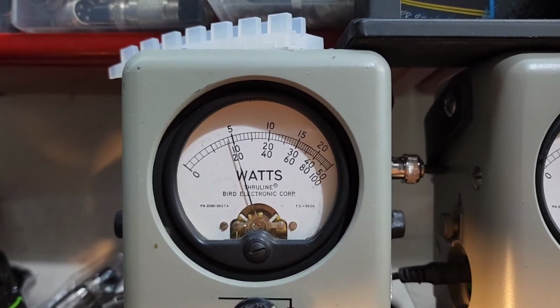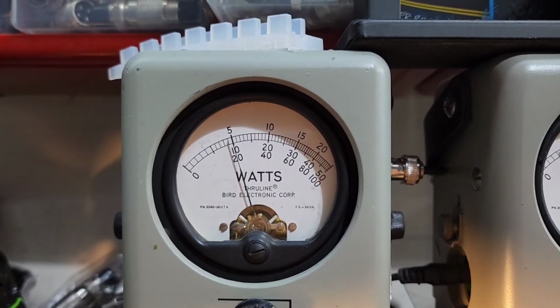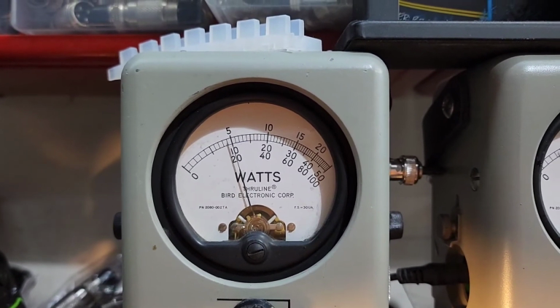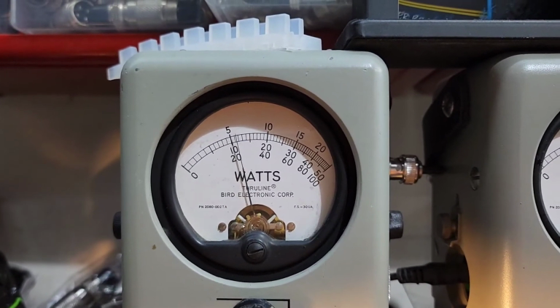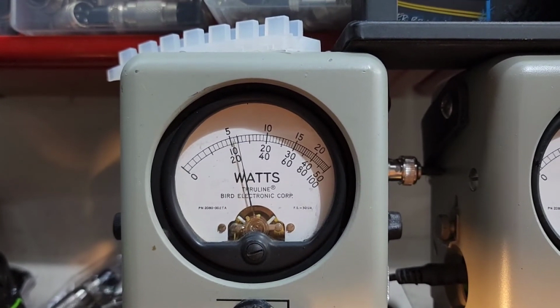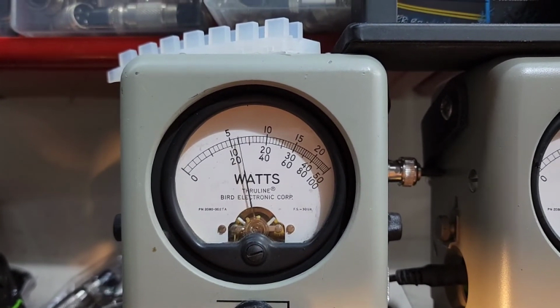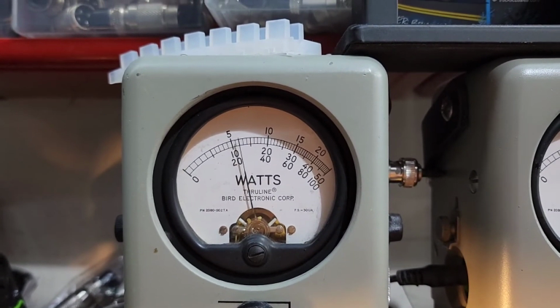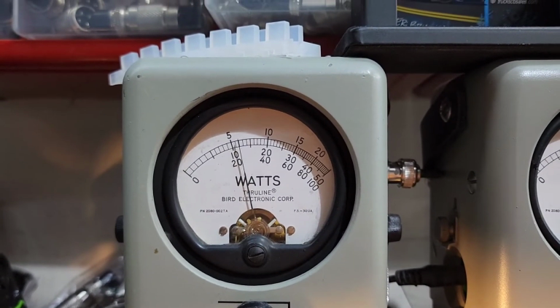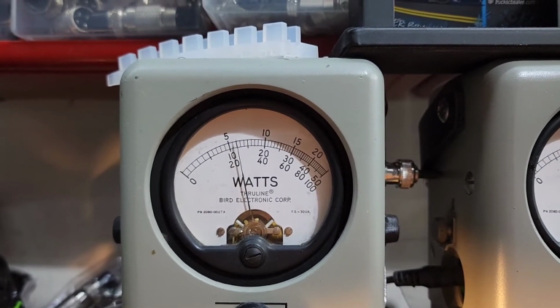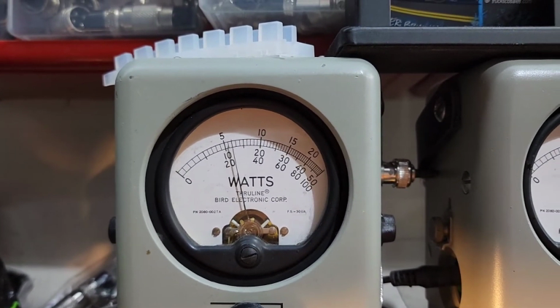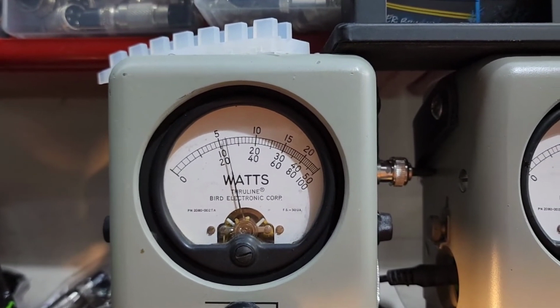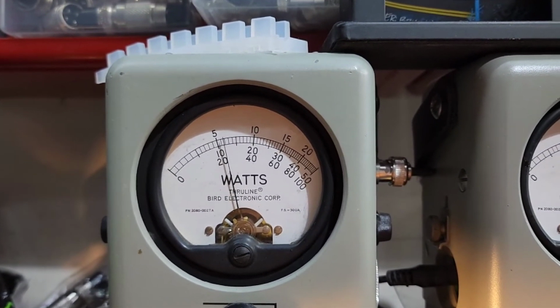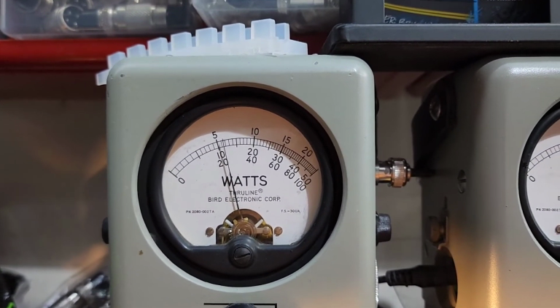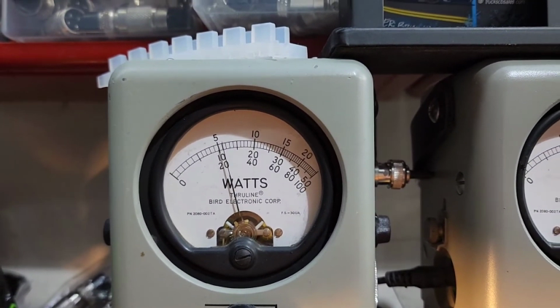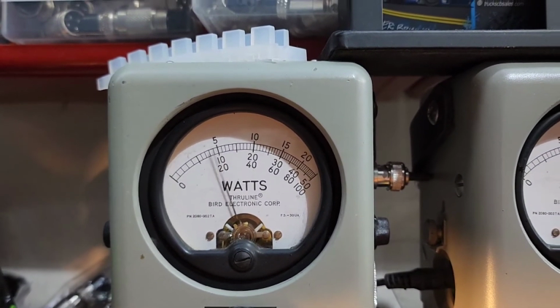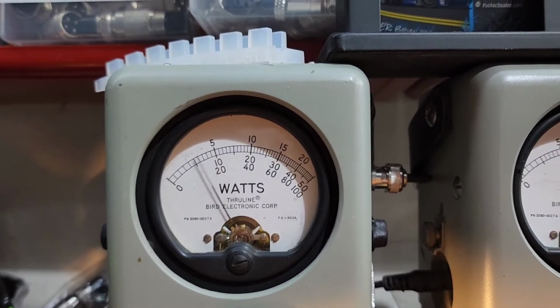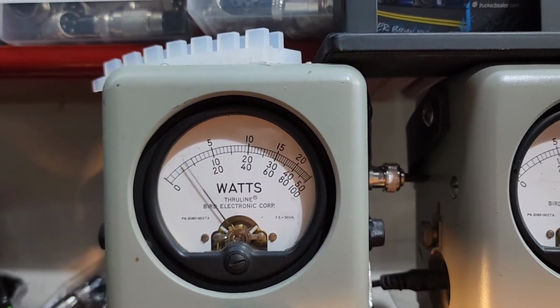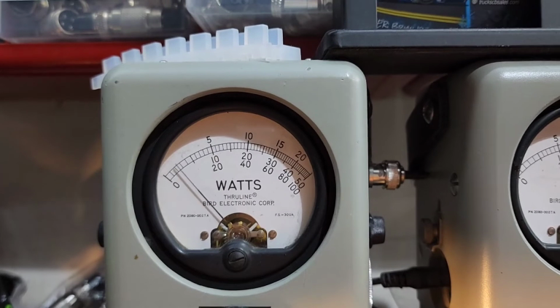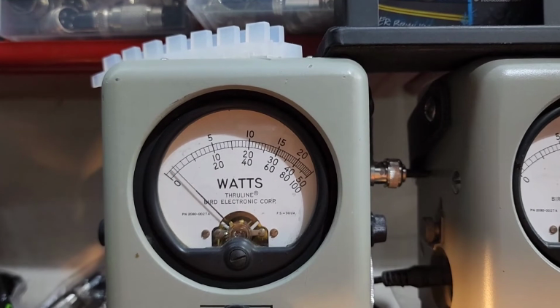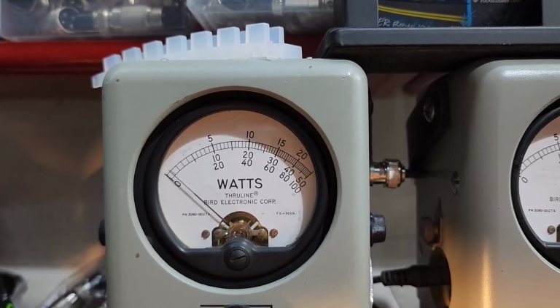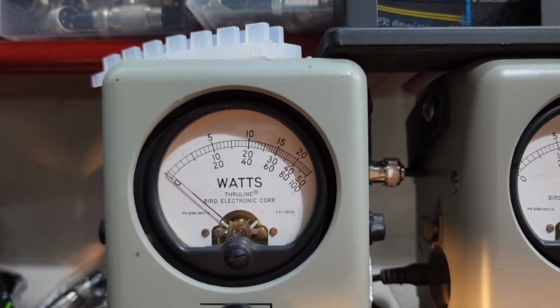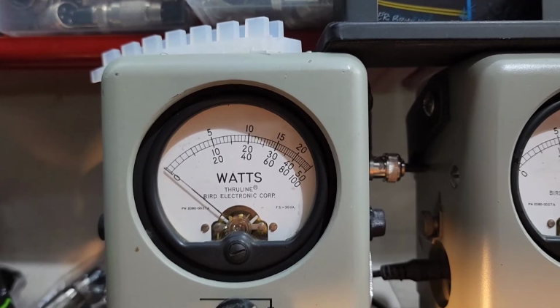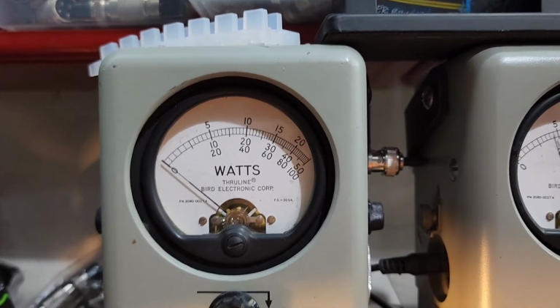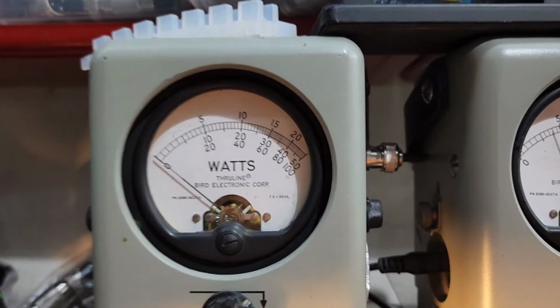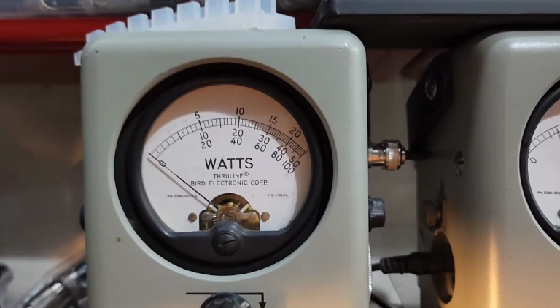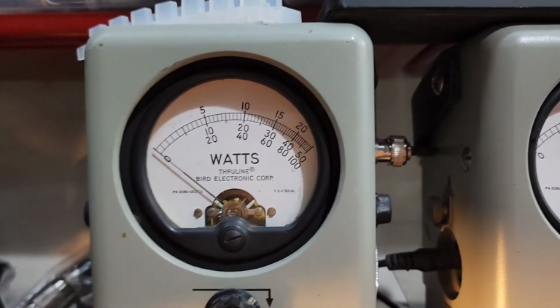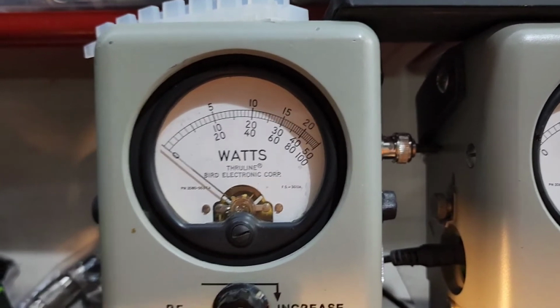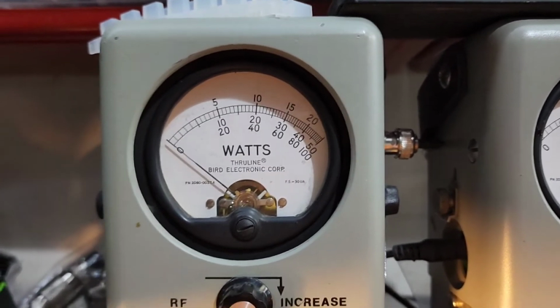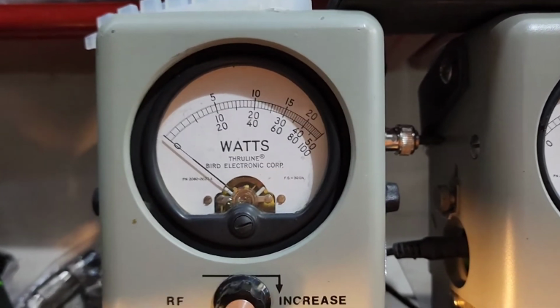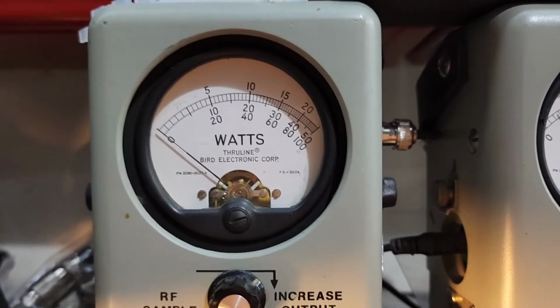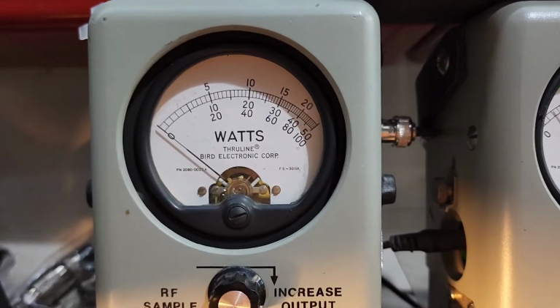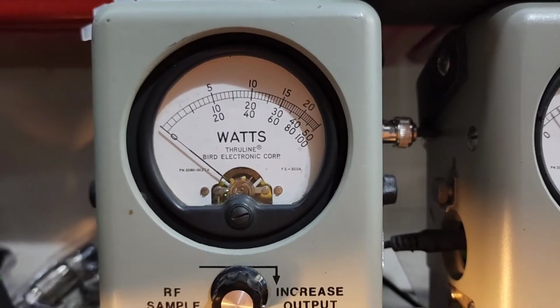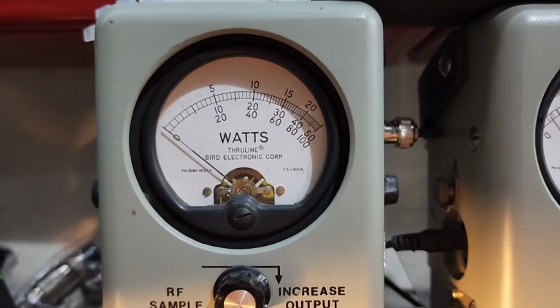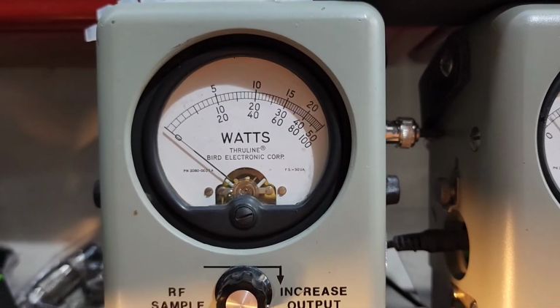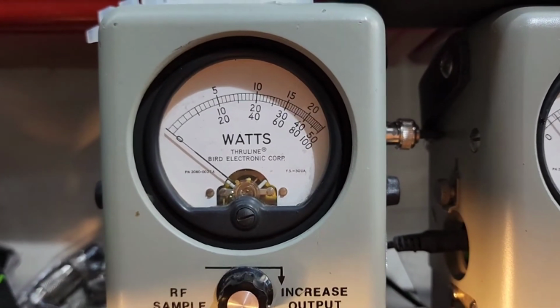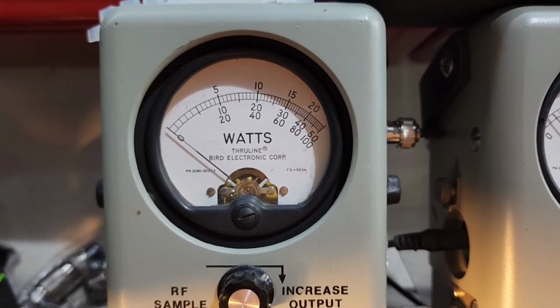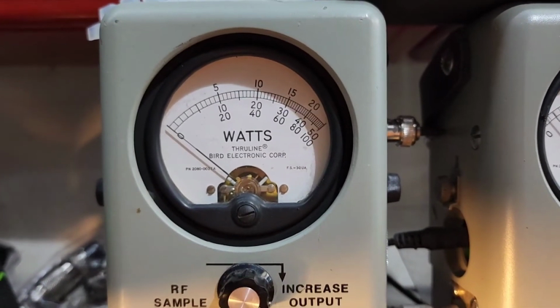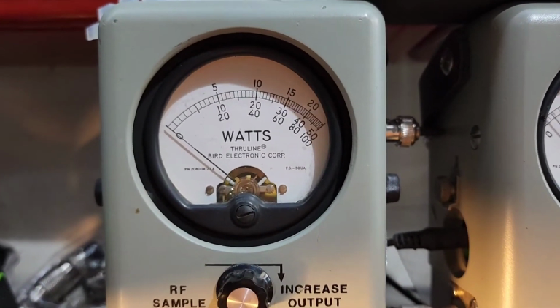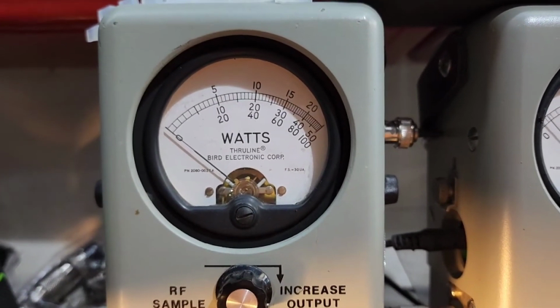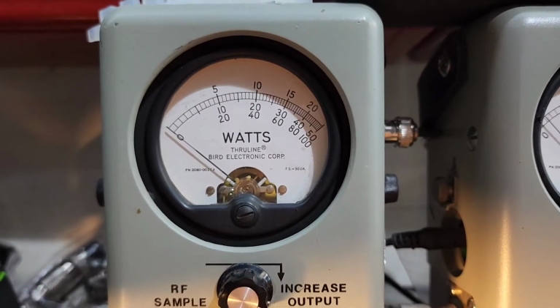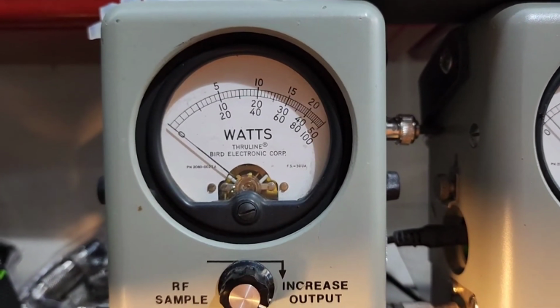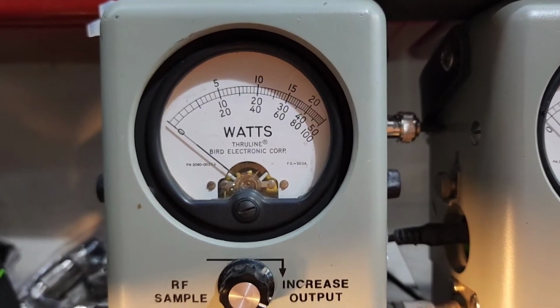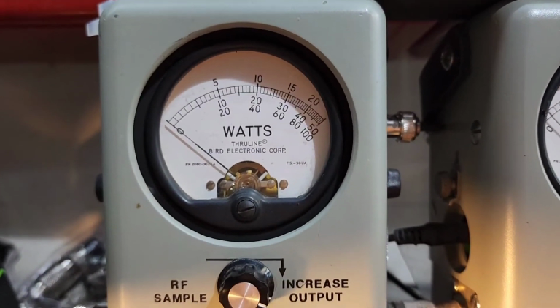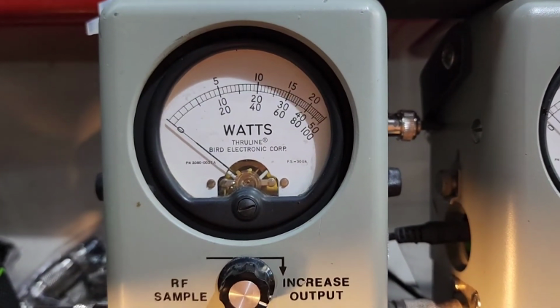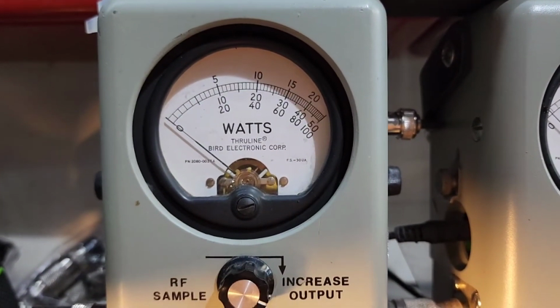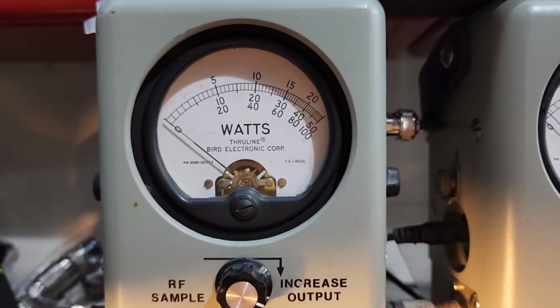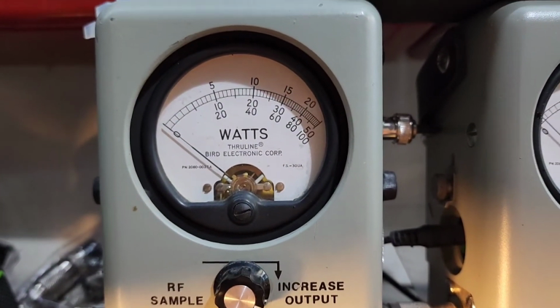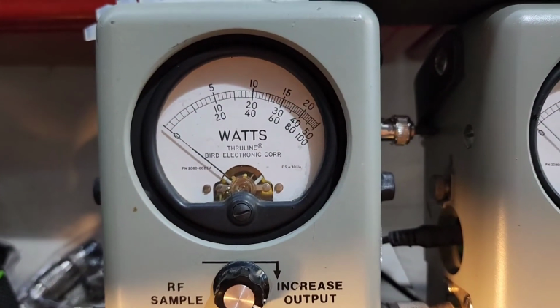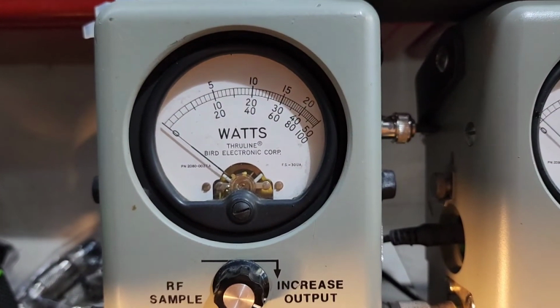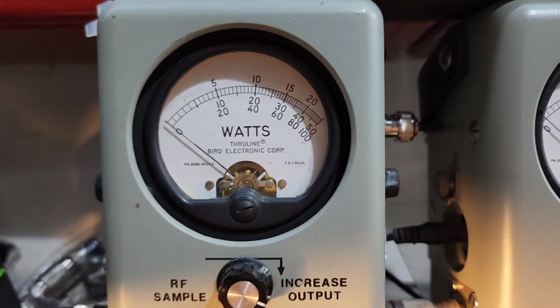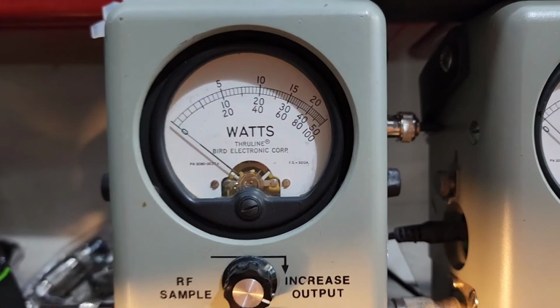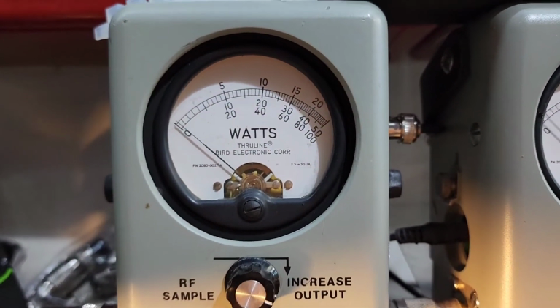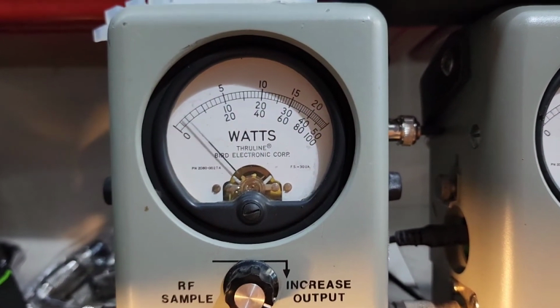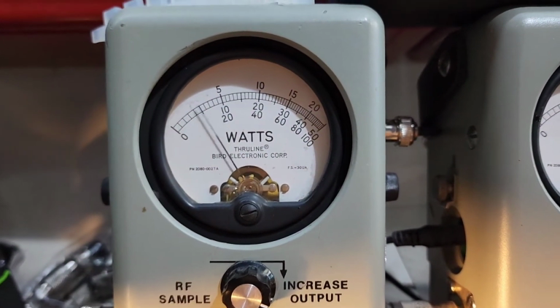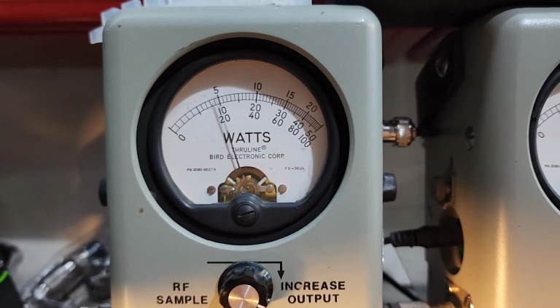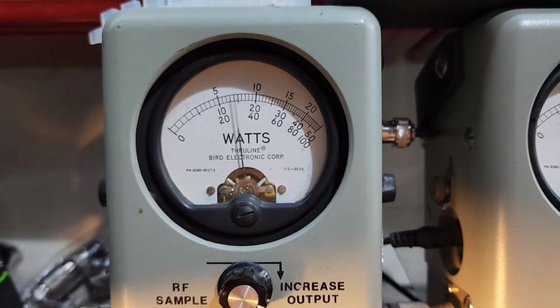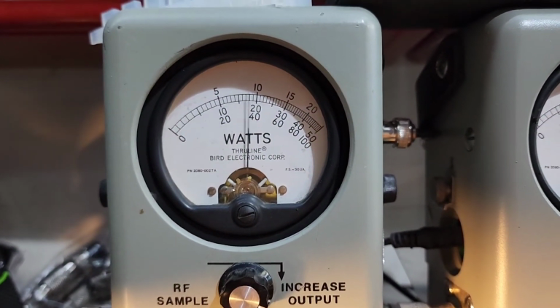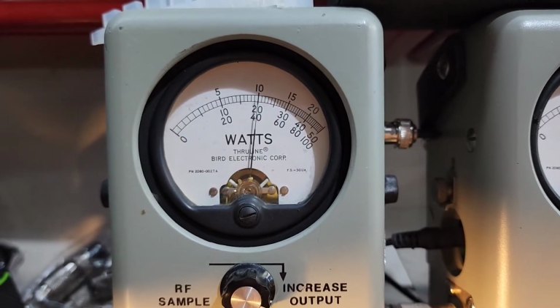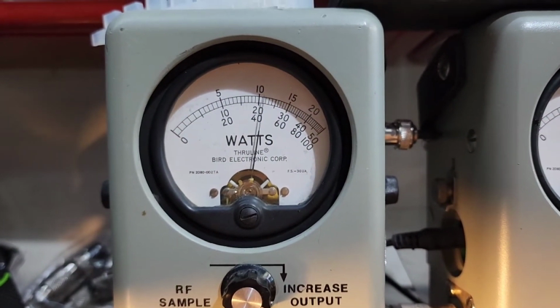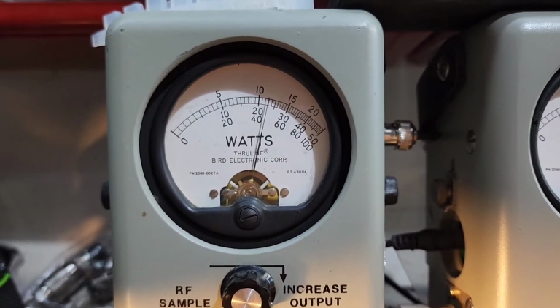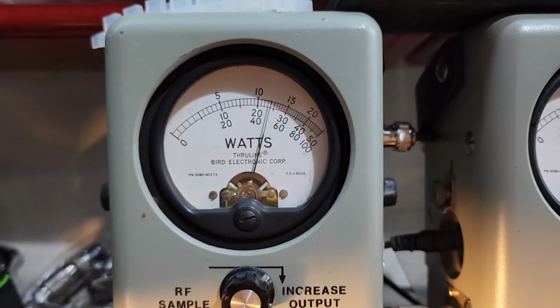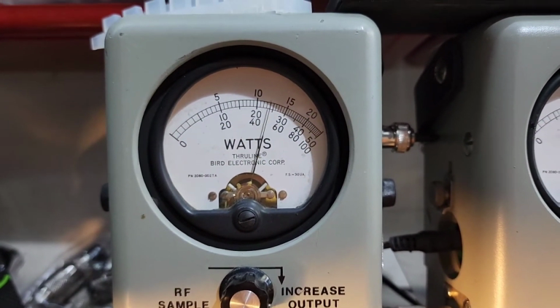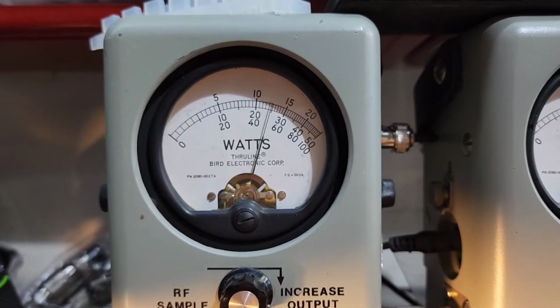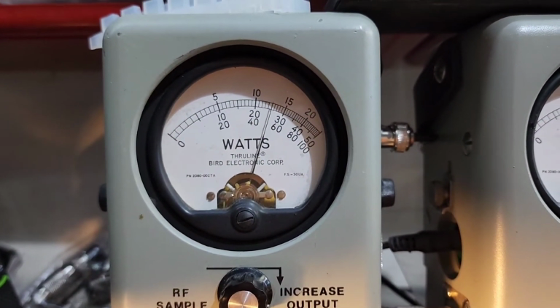5 watts all the way up — won't hurt it a bit to run it right there if you're going to run barefooted. Make sure you average power swing.